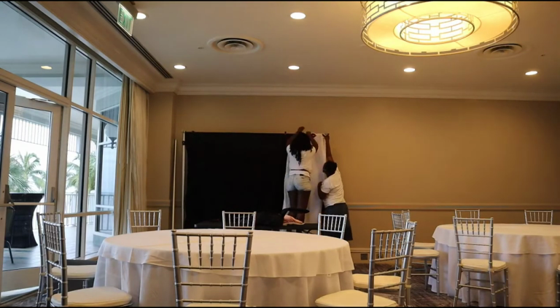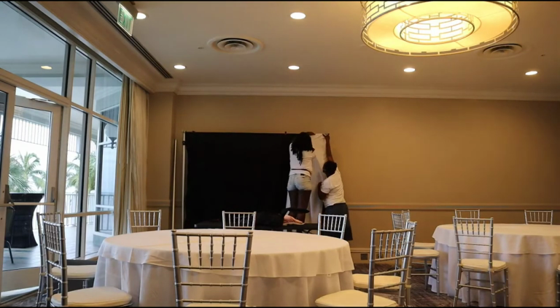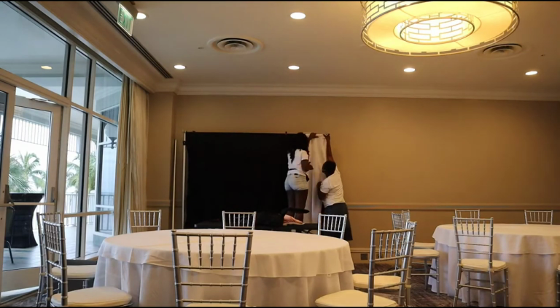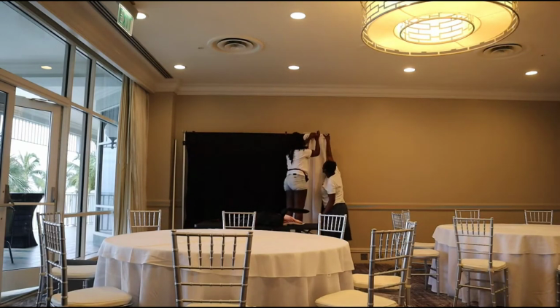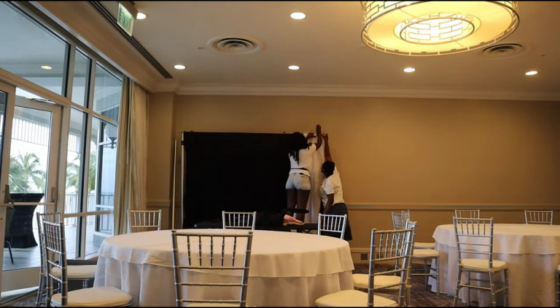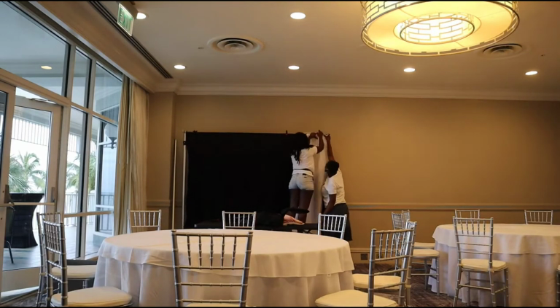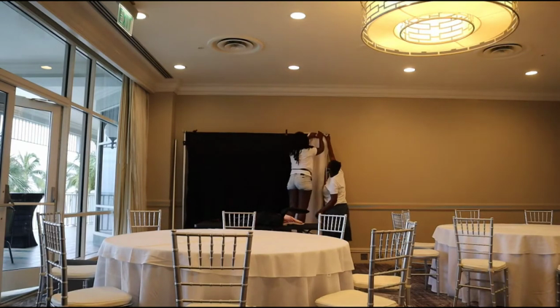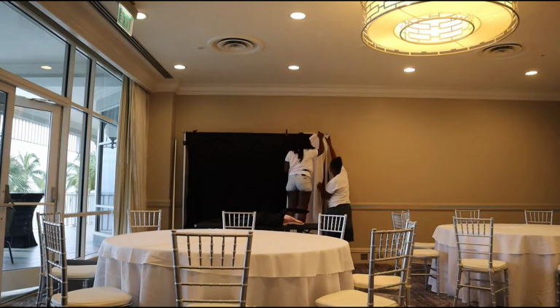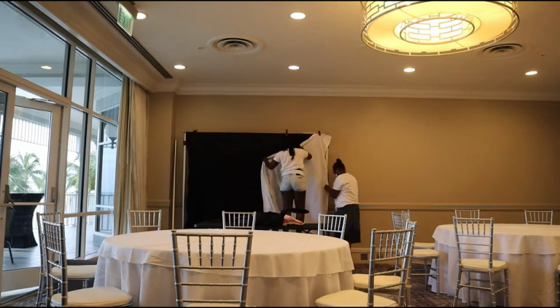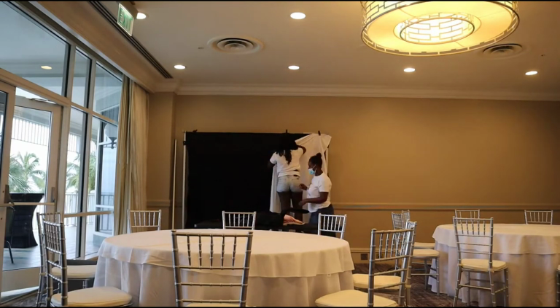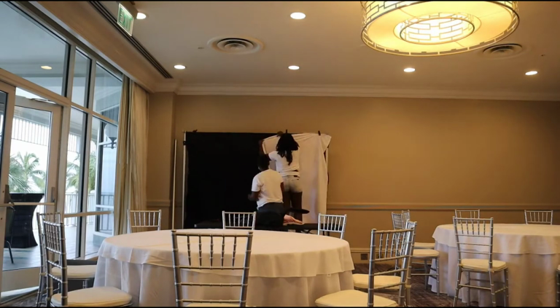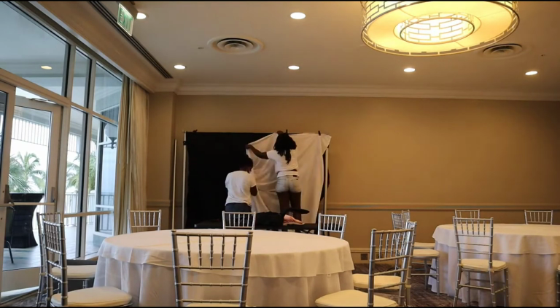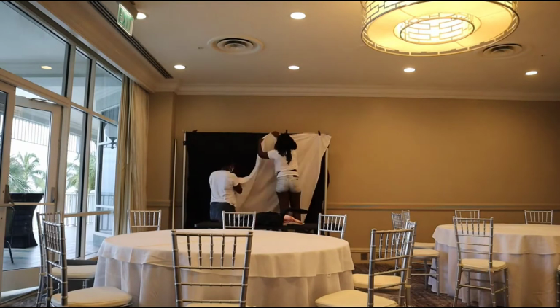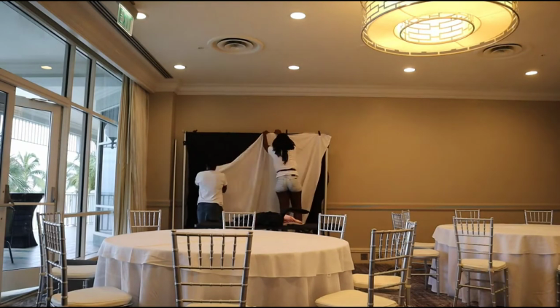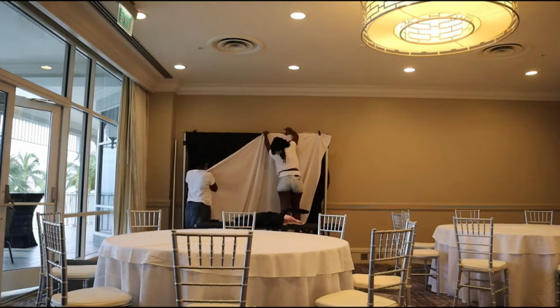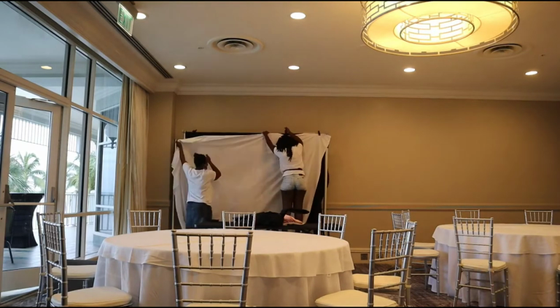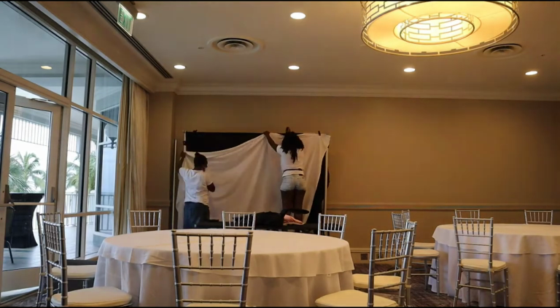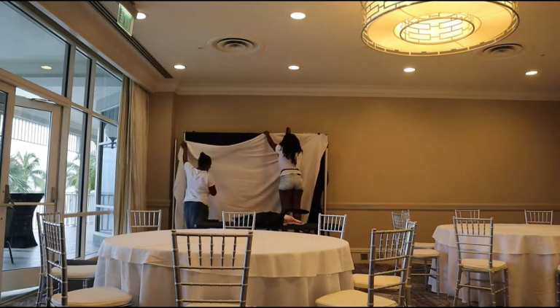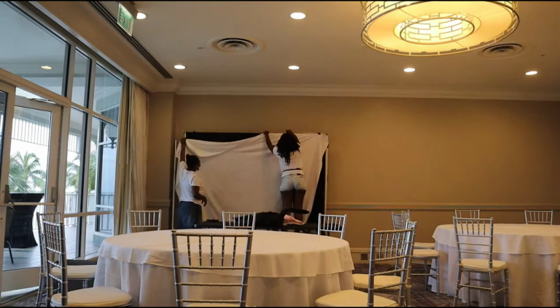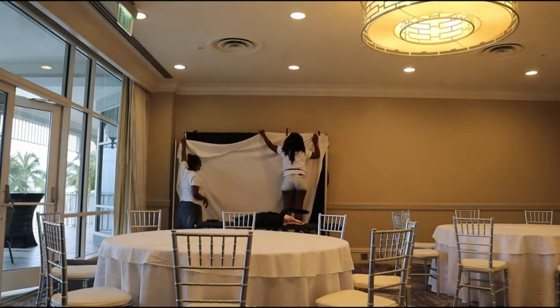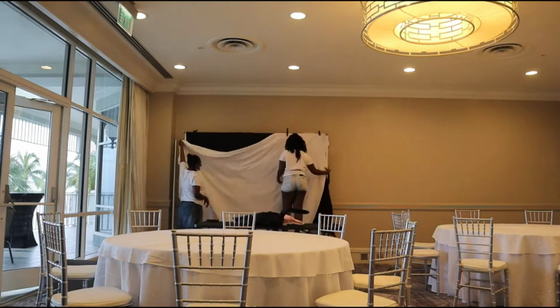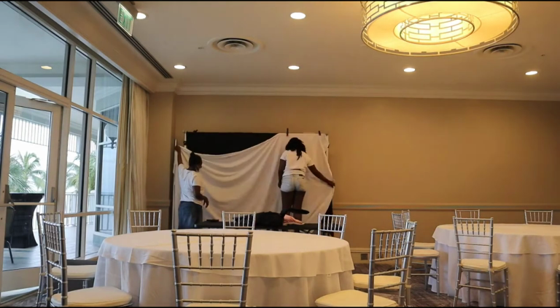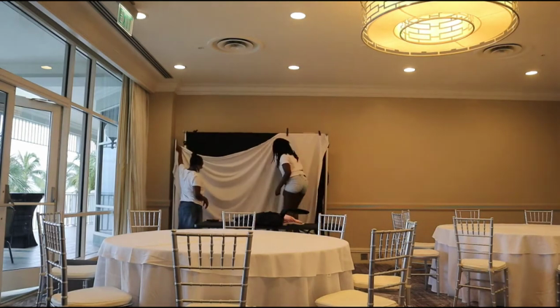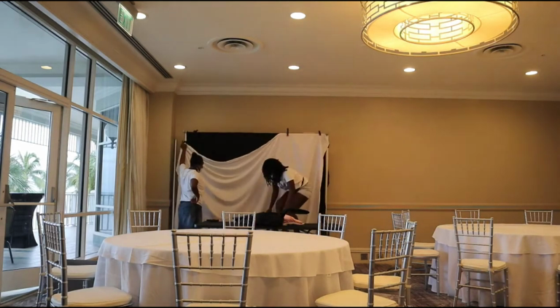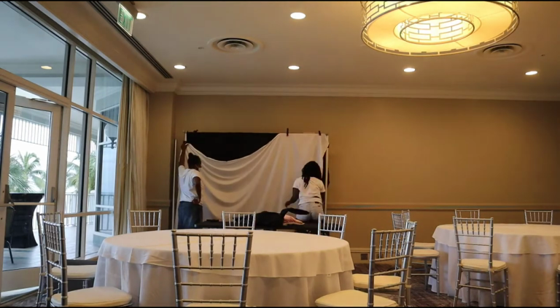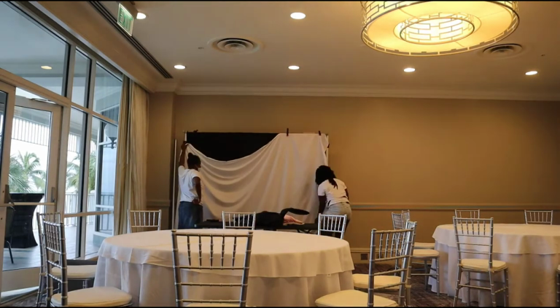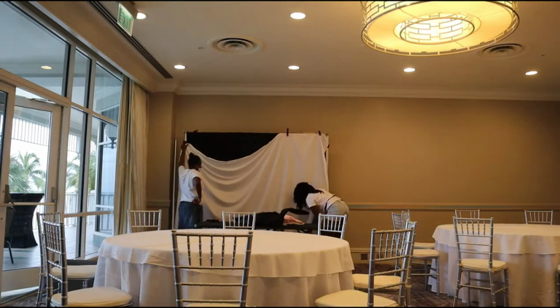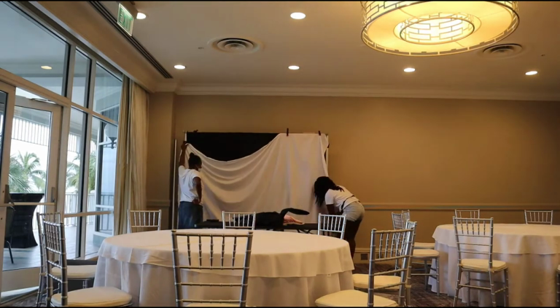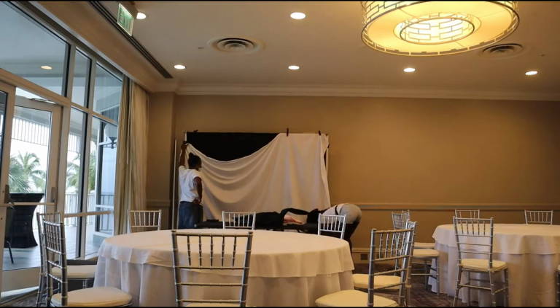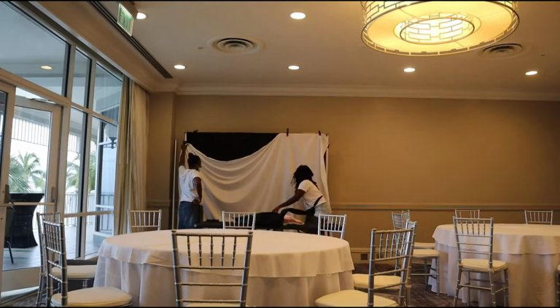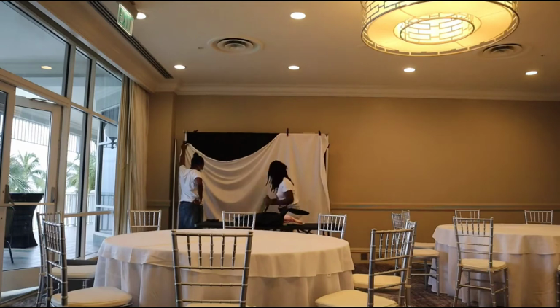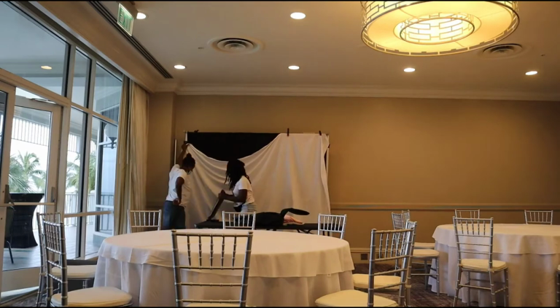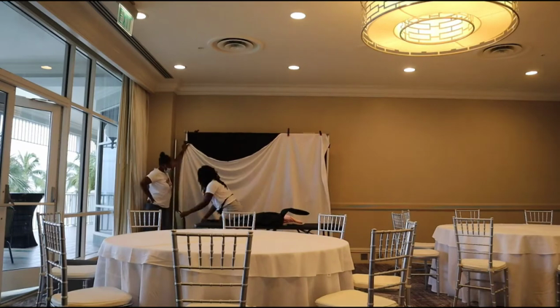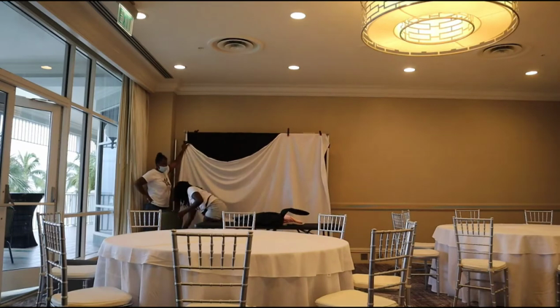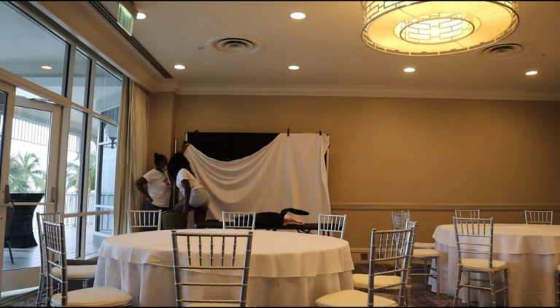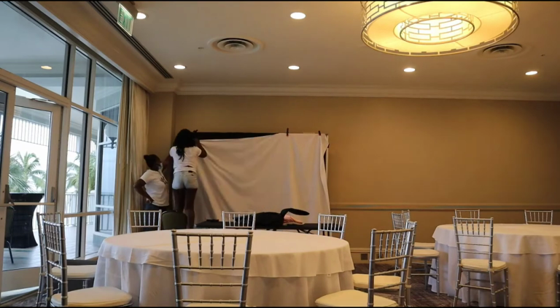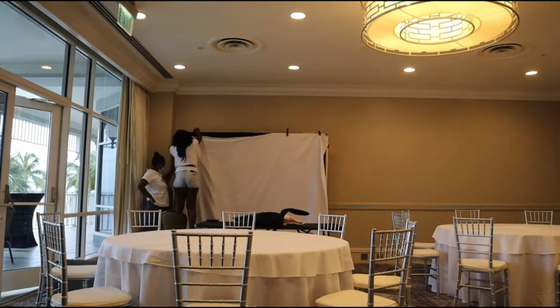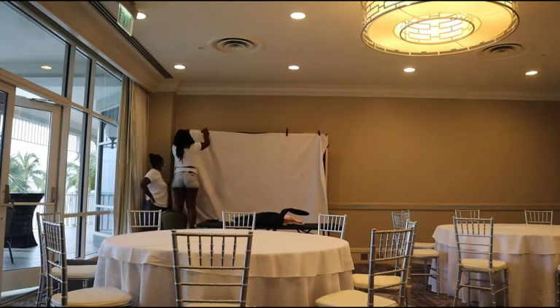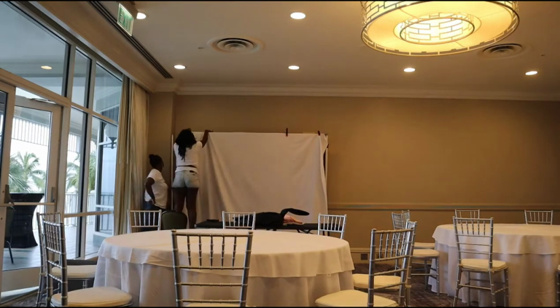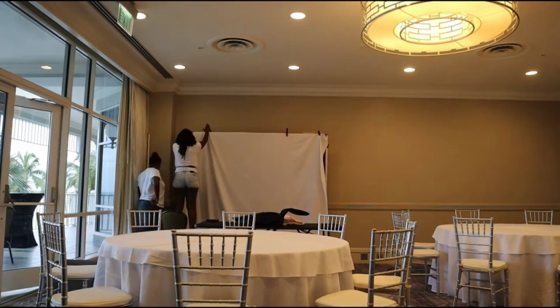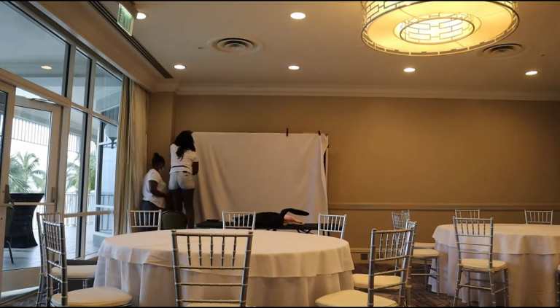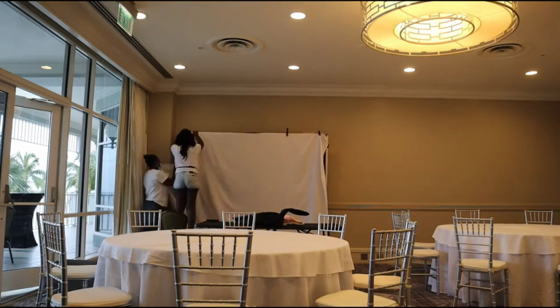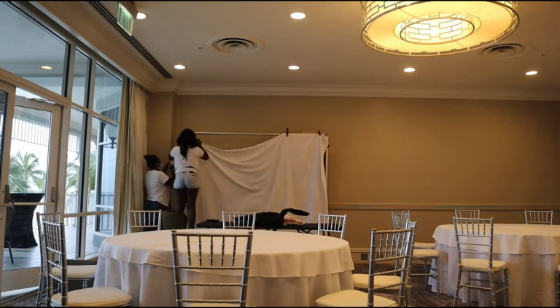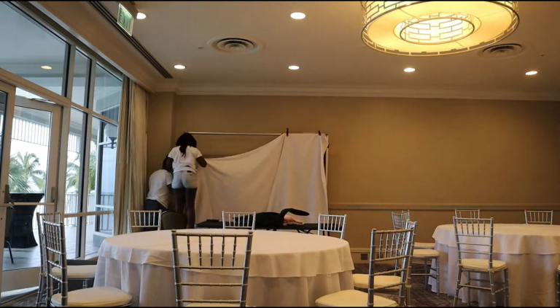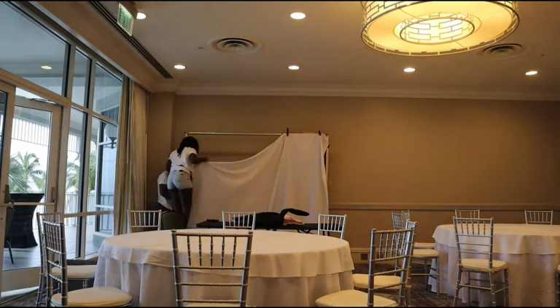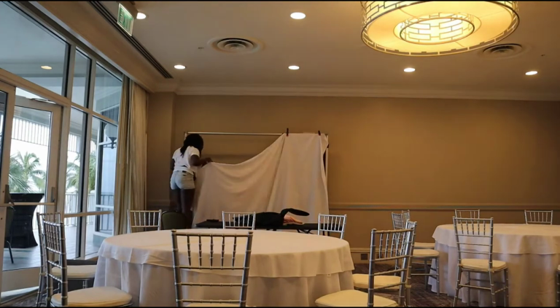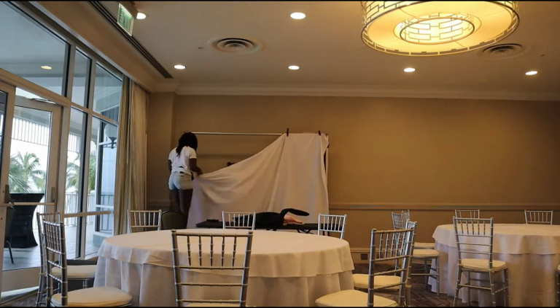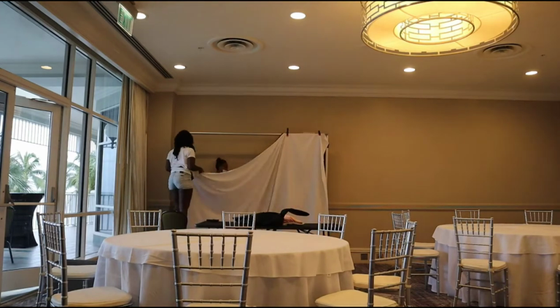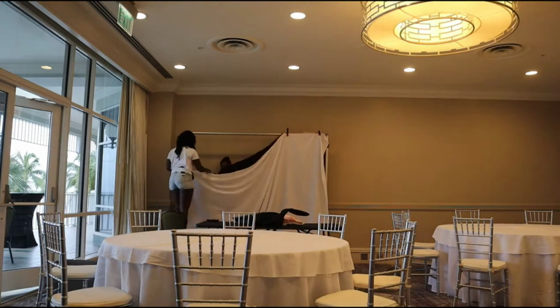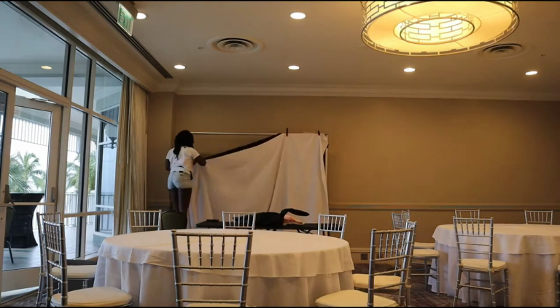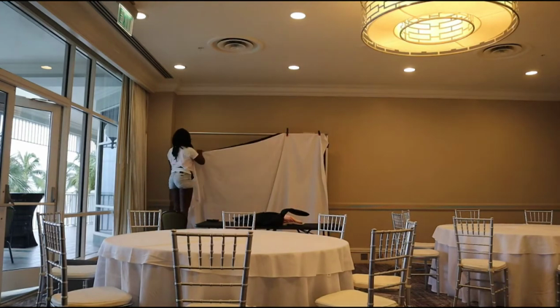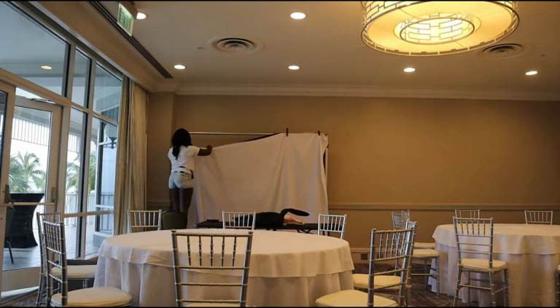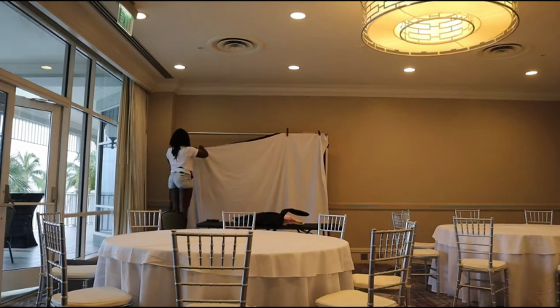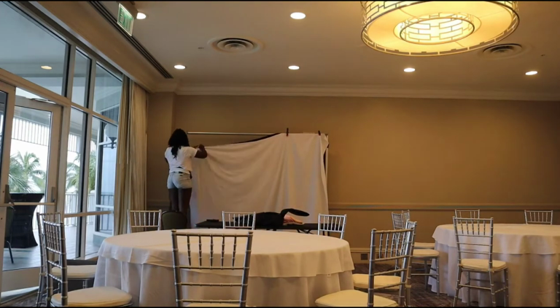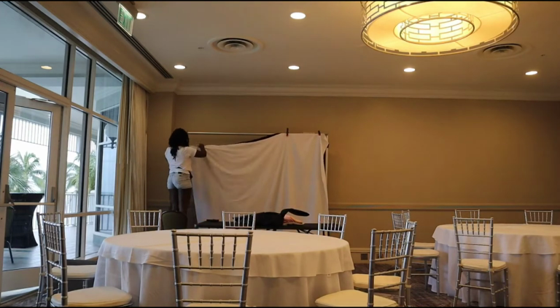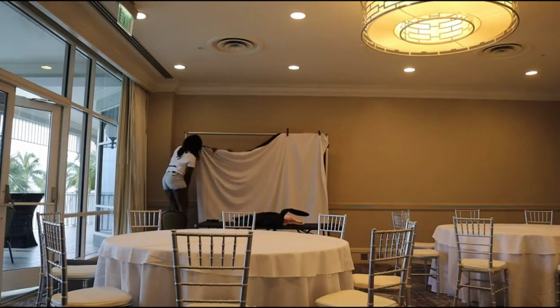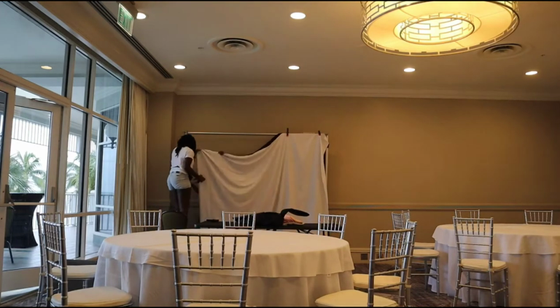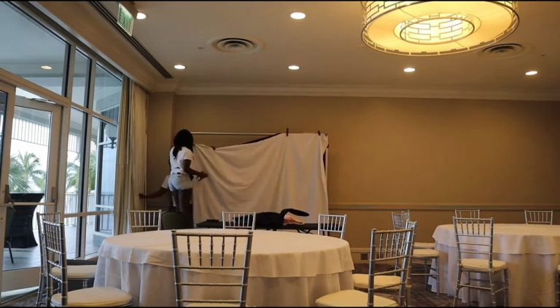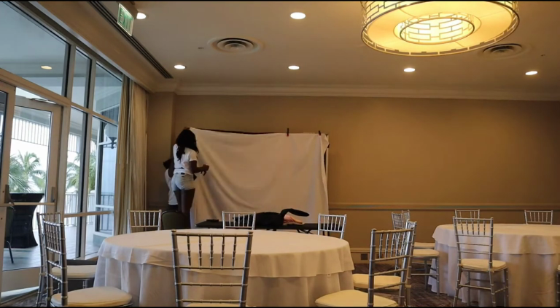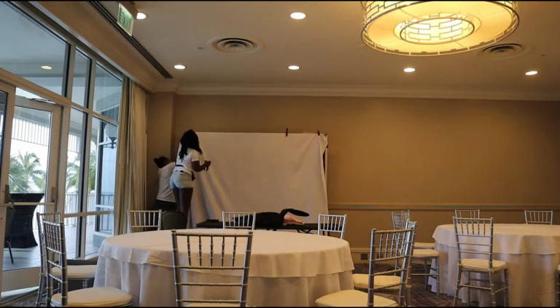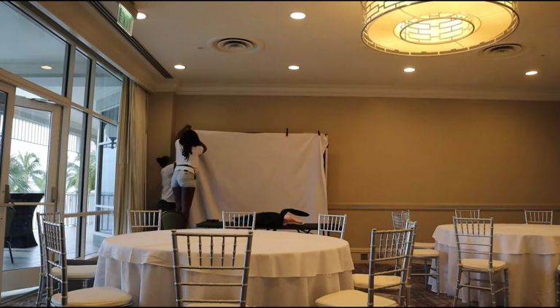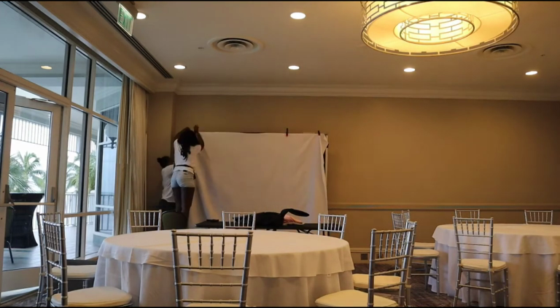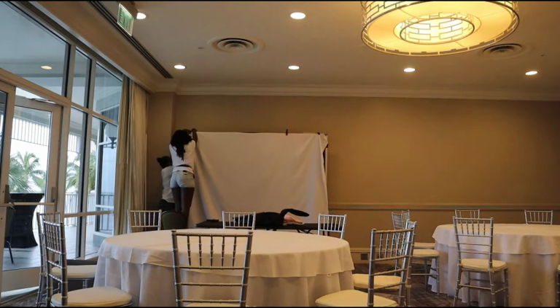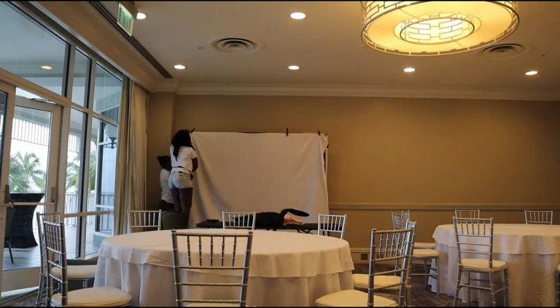Next we're going to go ahead and clamp on a white sheet, and we are pairing it with a black sheet because we don't want it to be see-through.